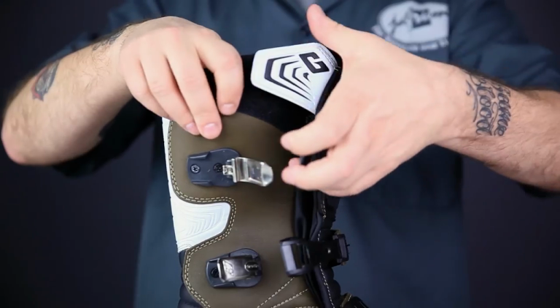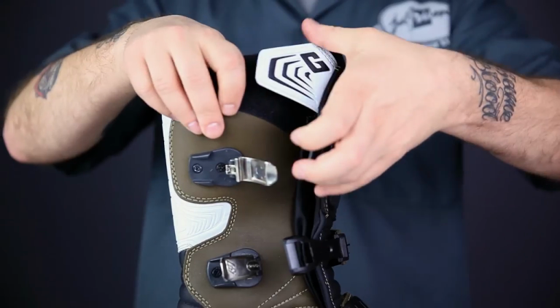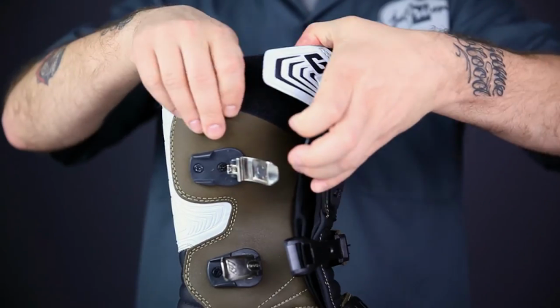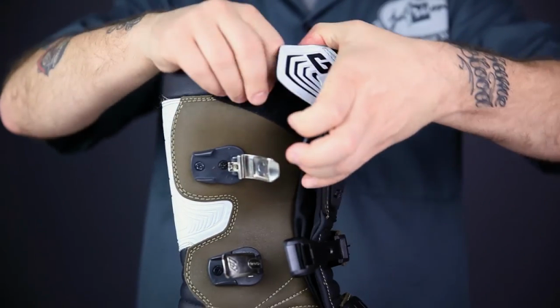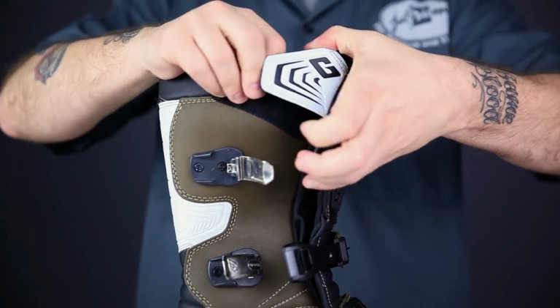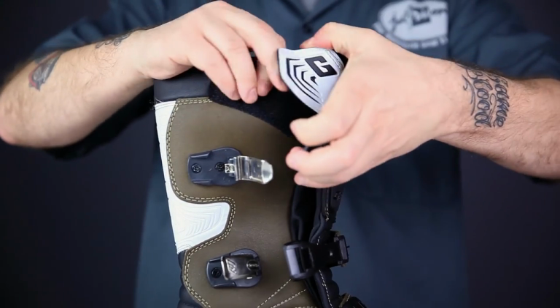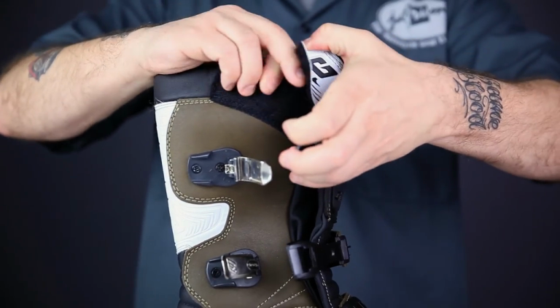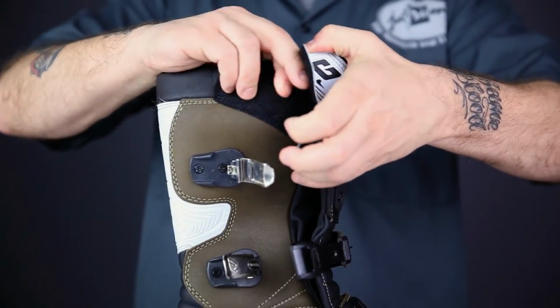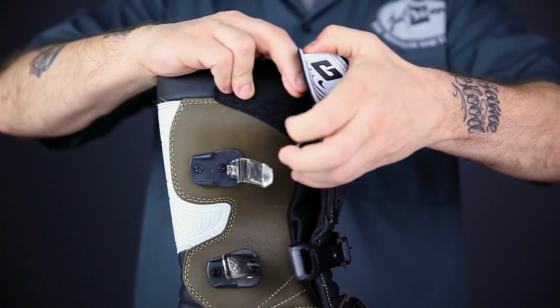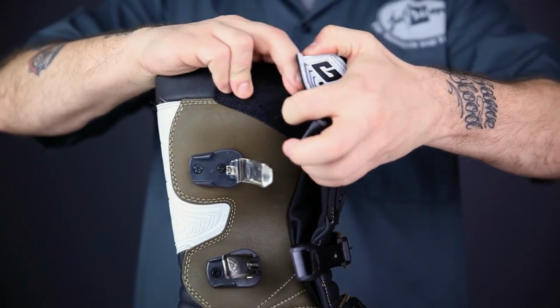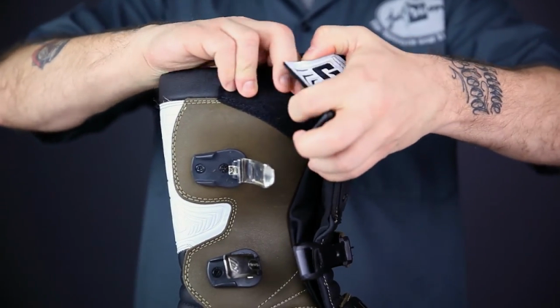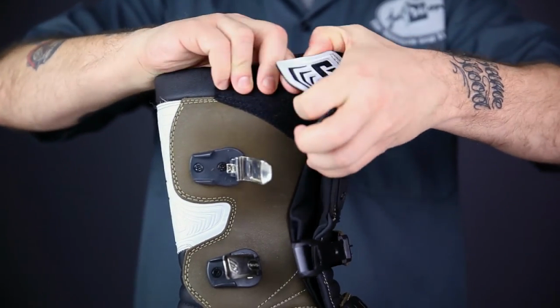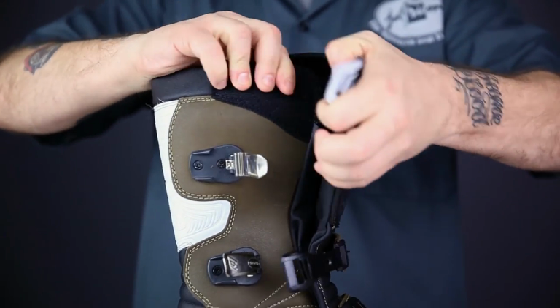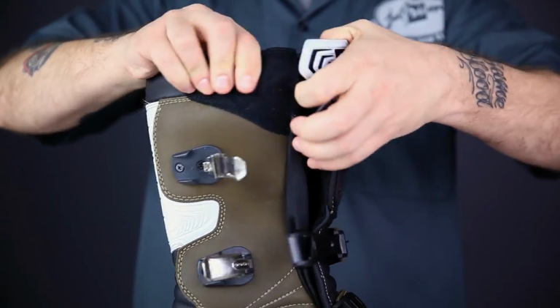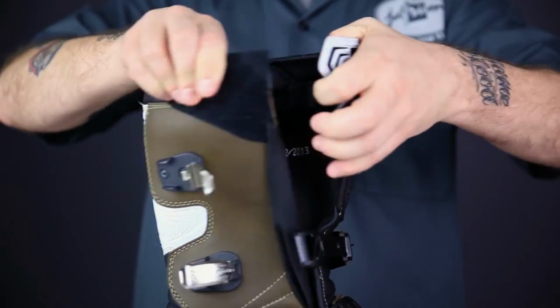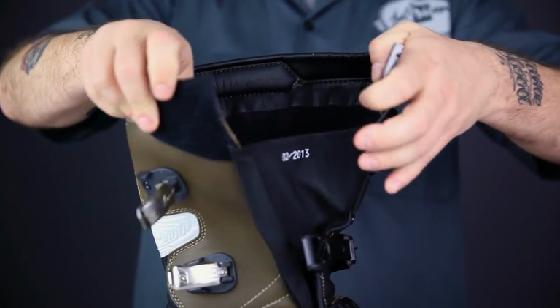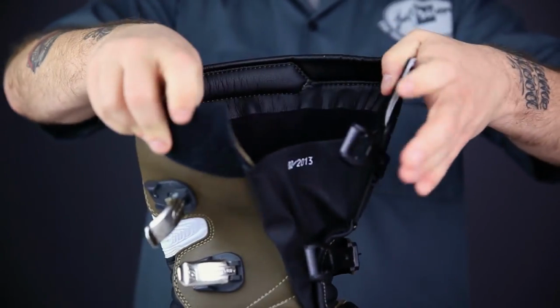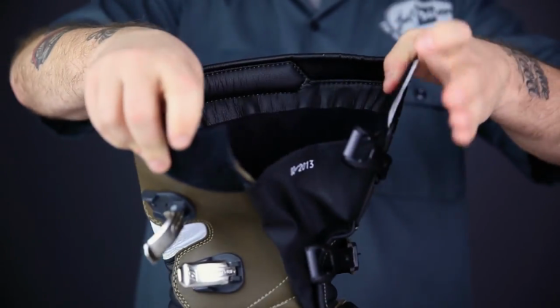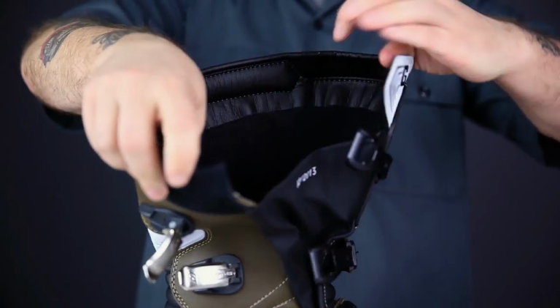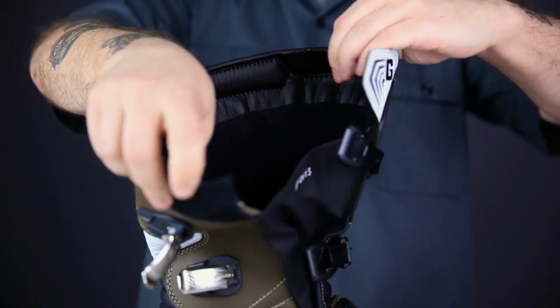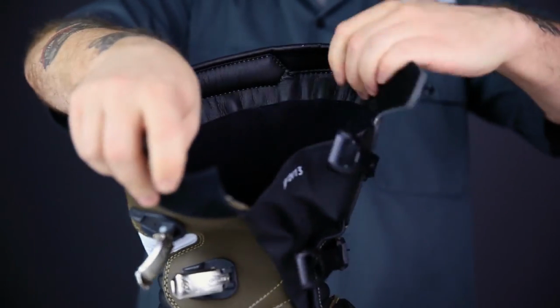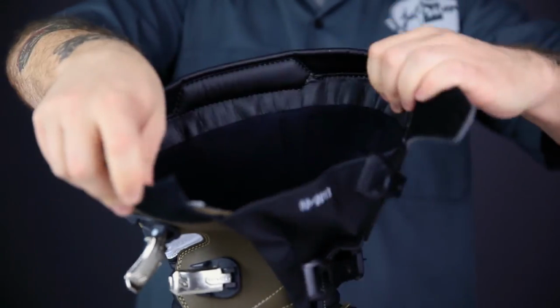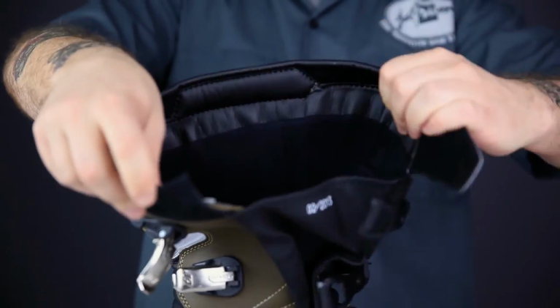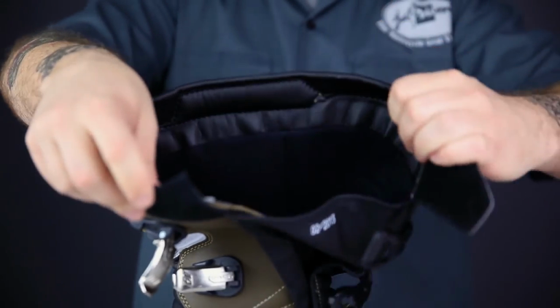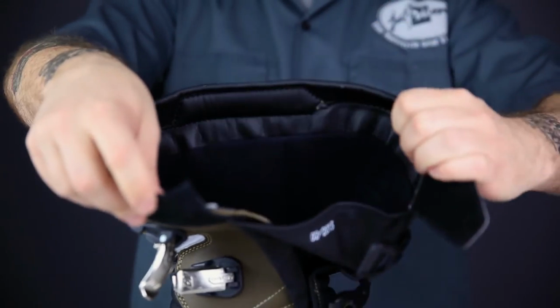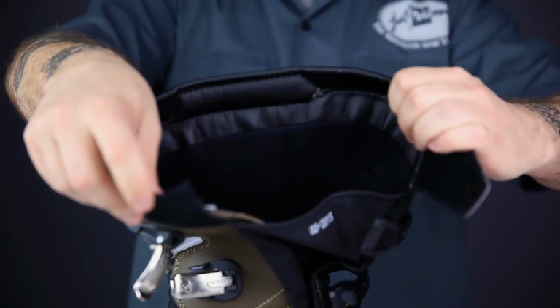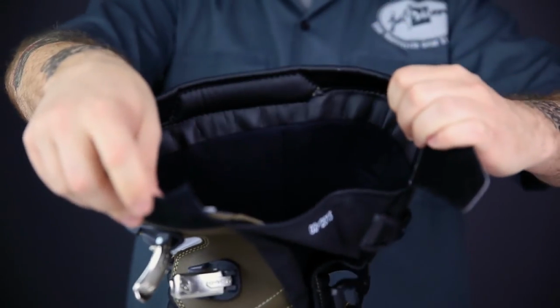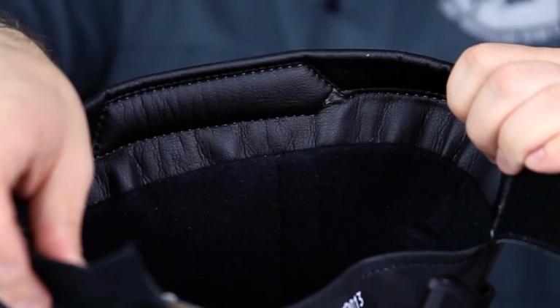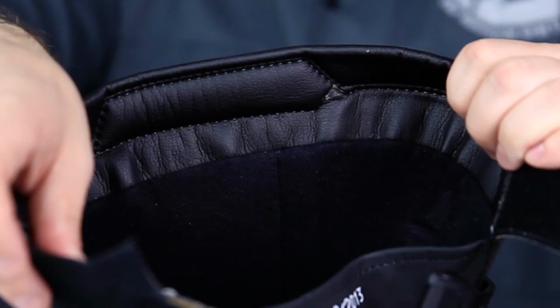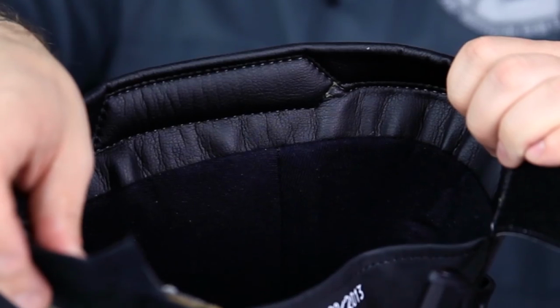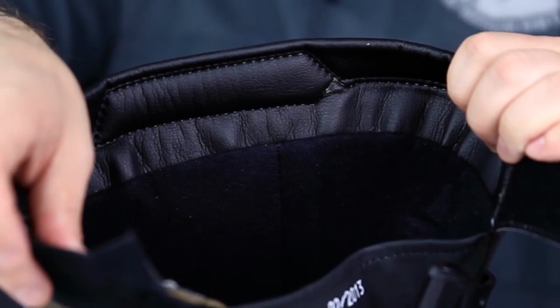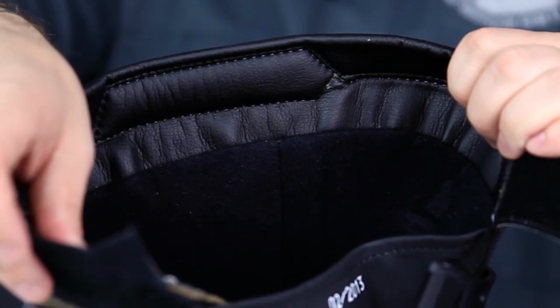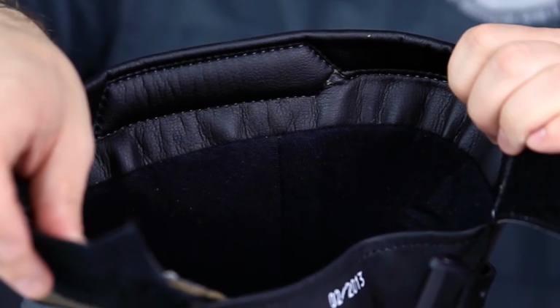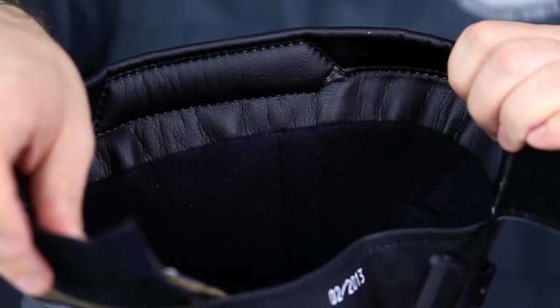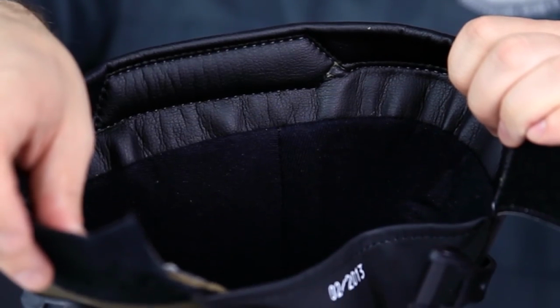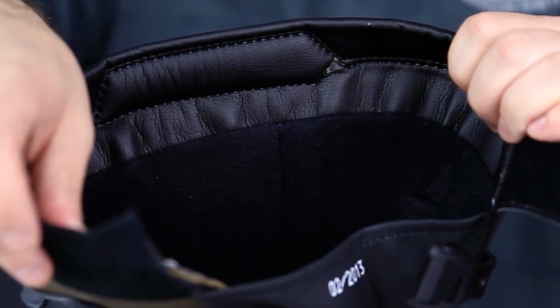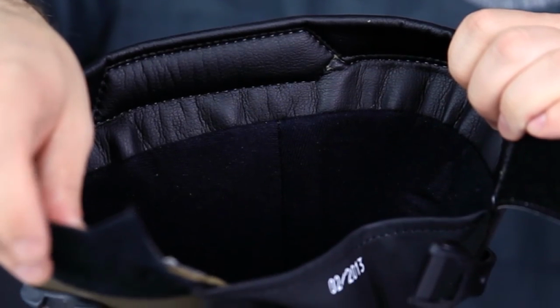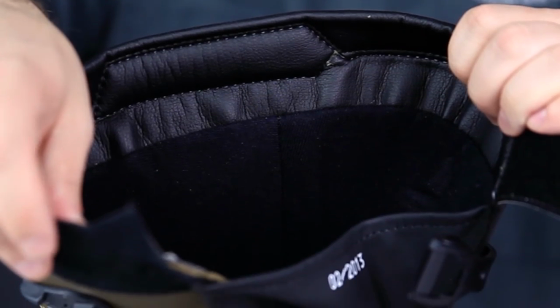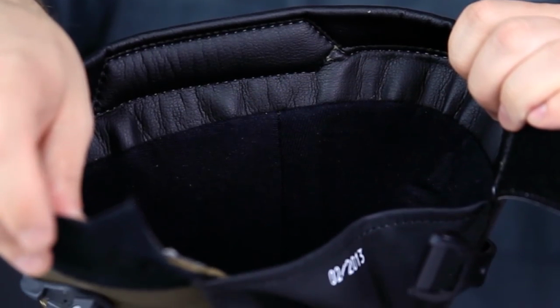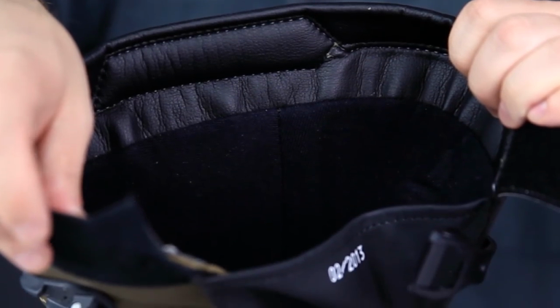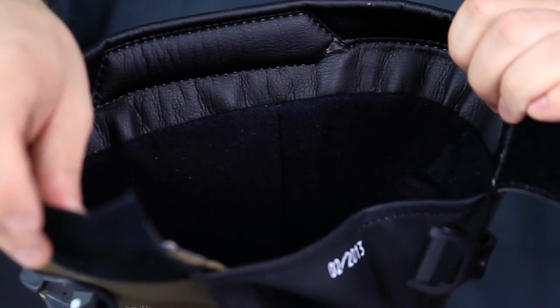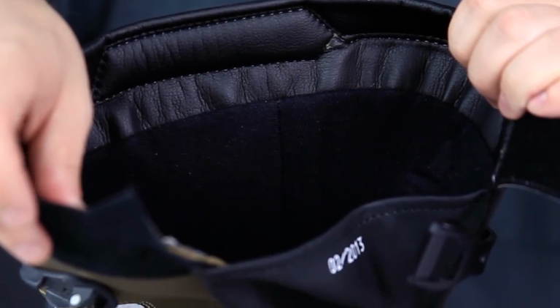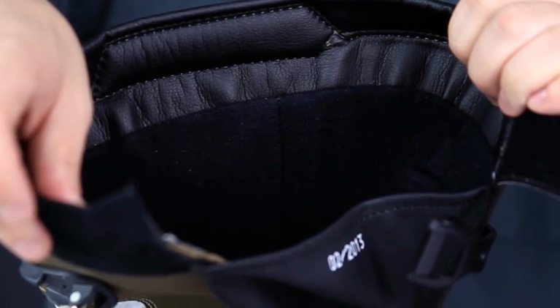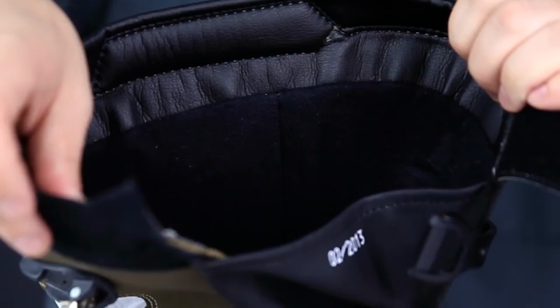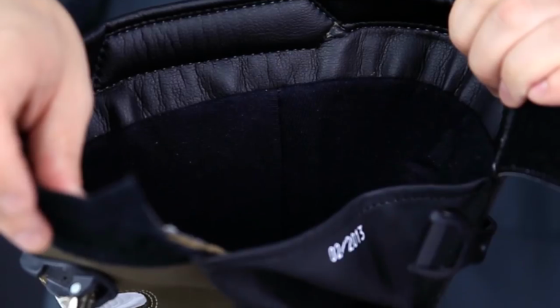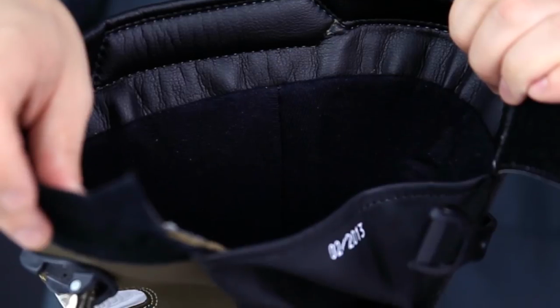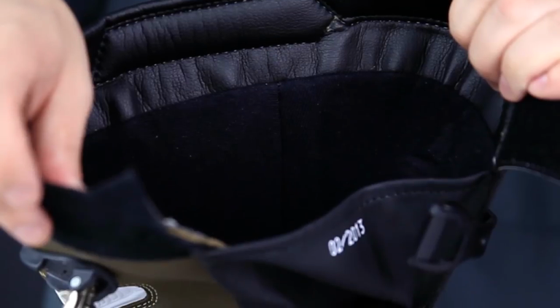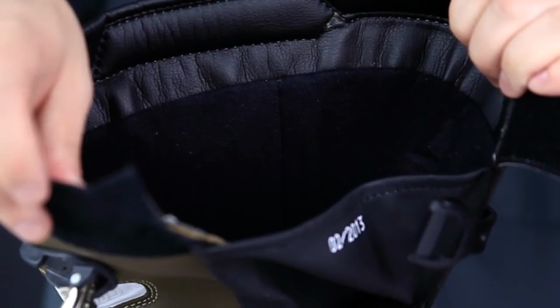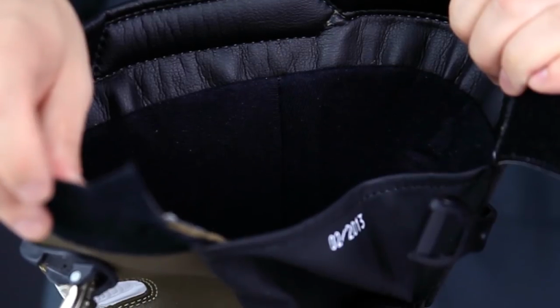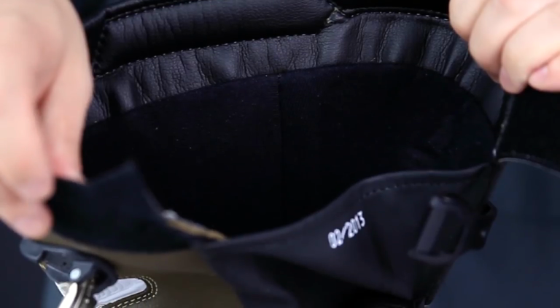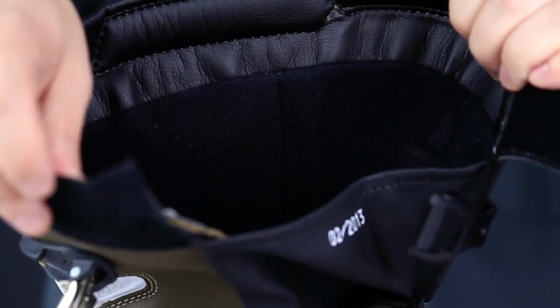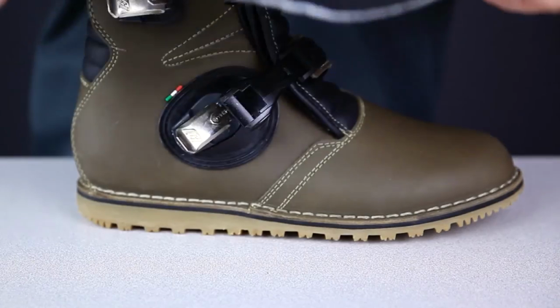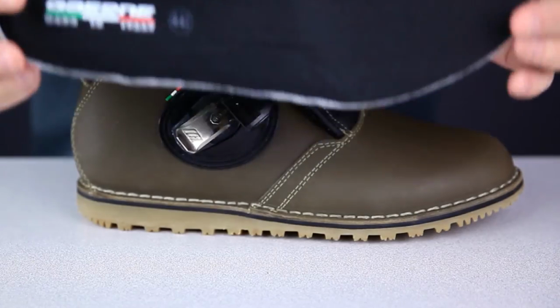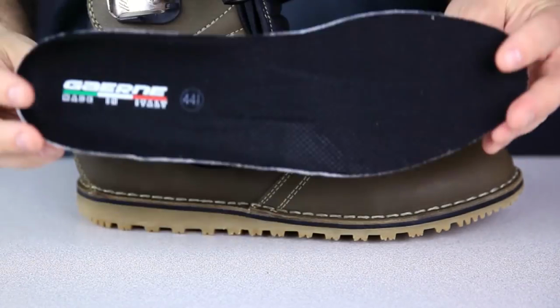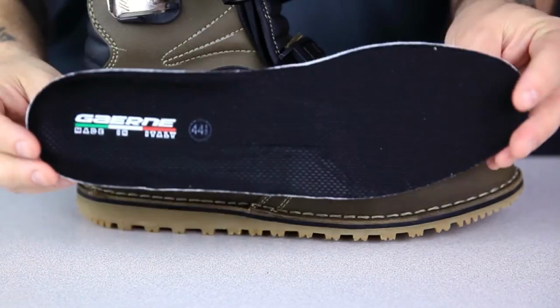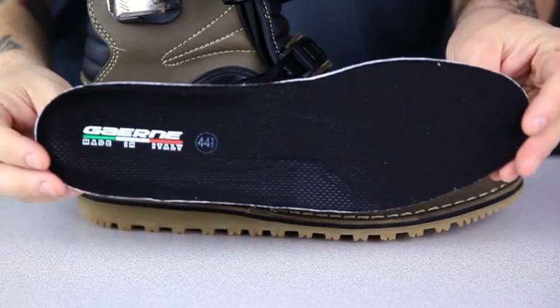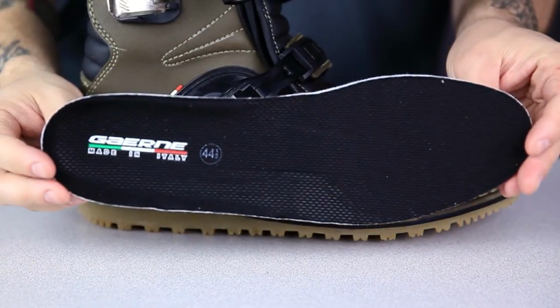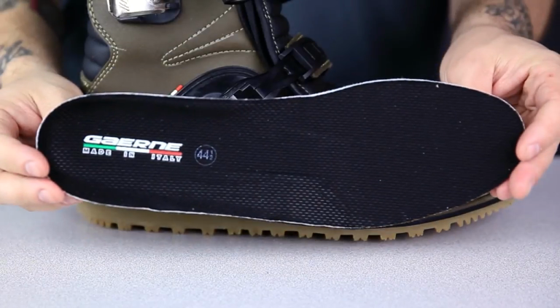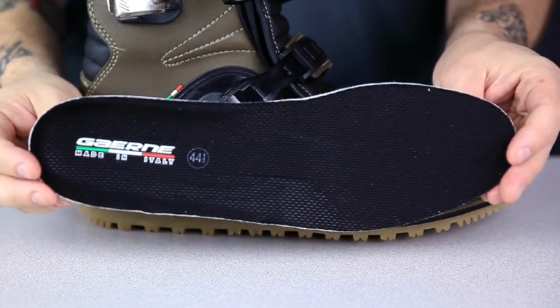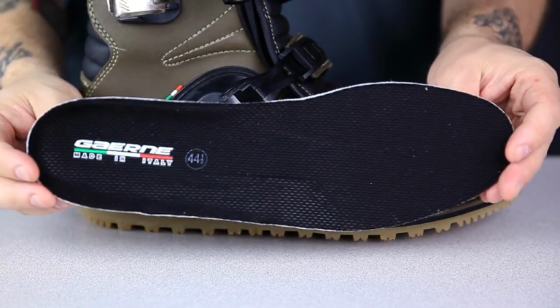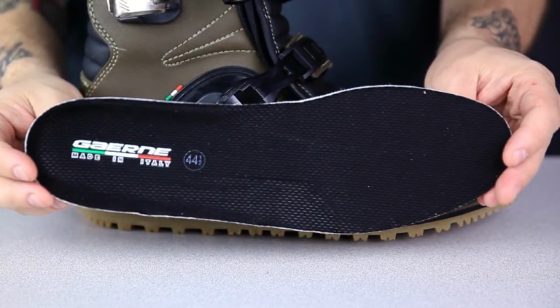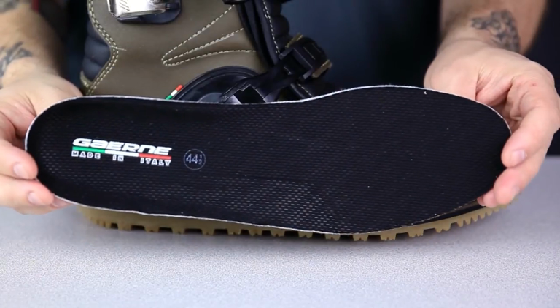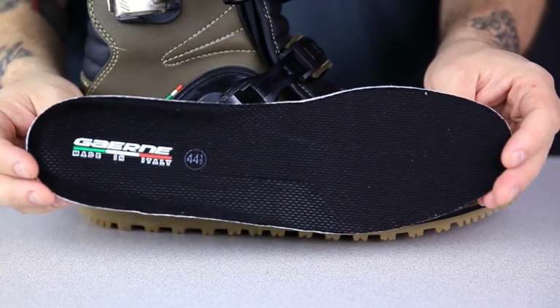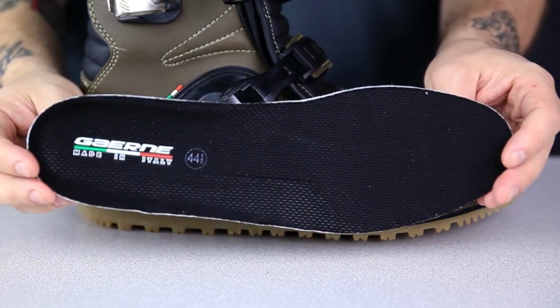If you open the boot up using the replaceable strap and buckle system, you'll see the moisture wicking liner material and the removable and replaceable insole.